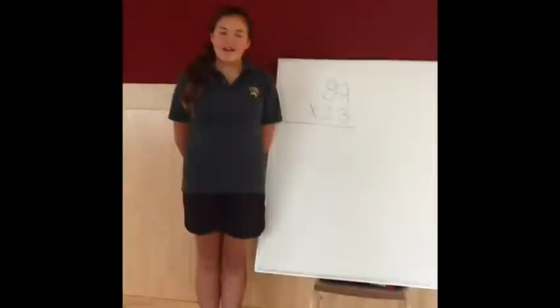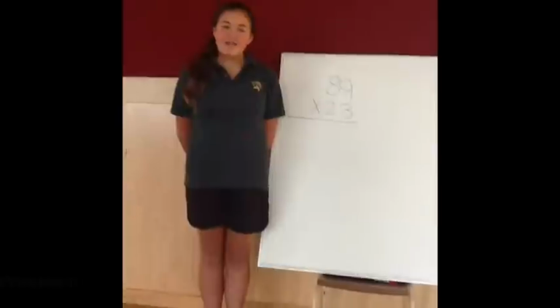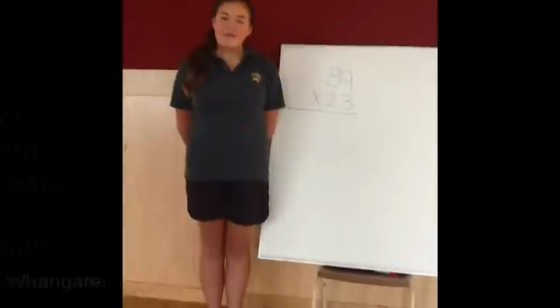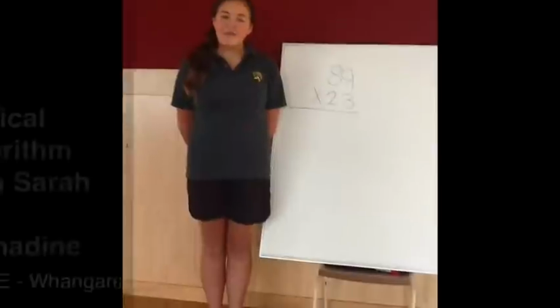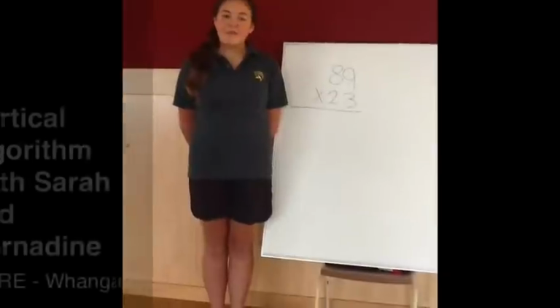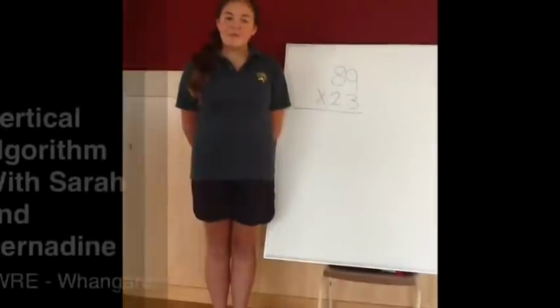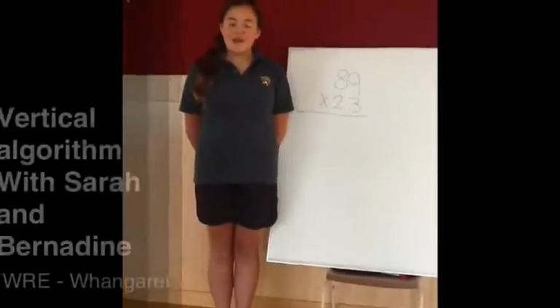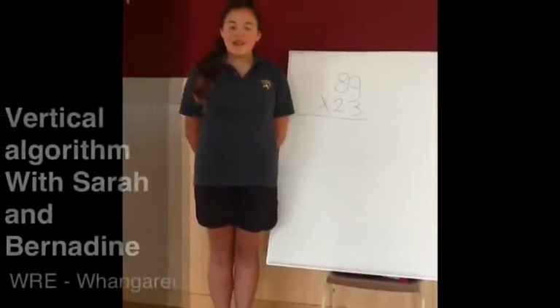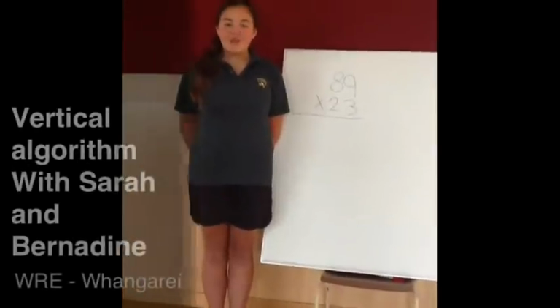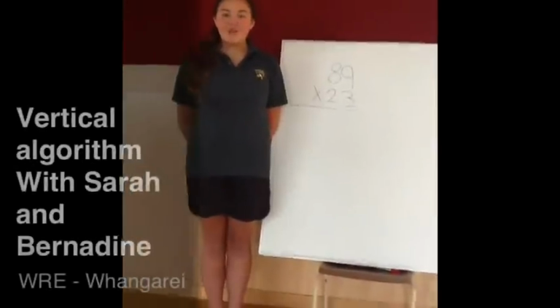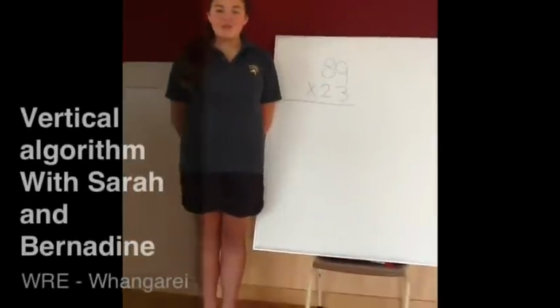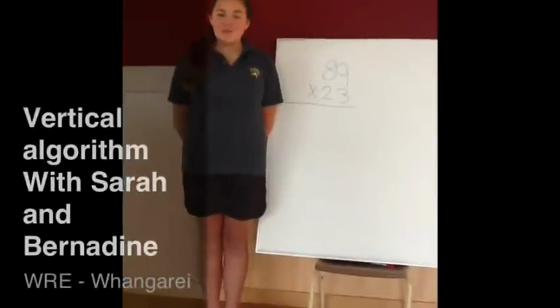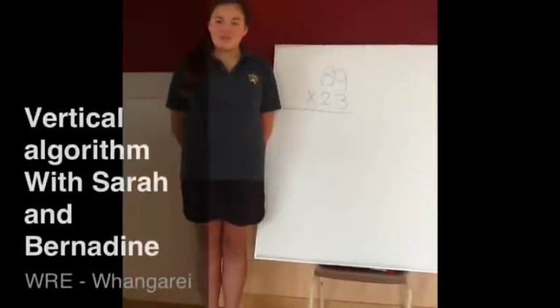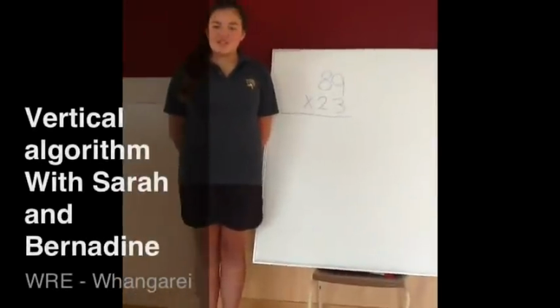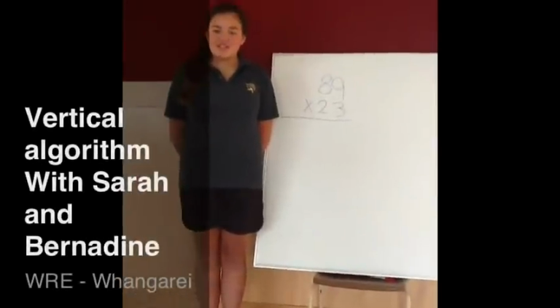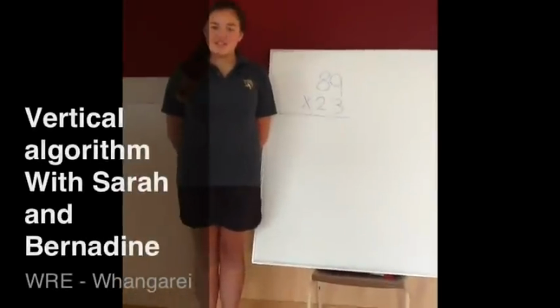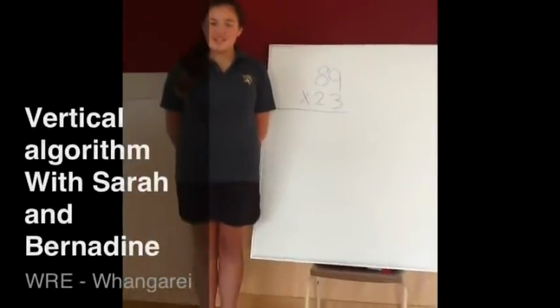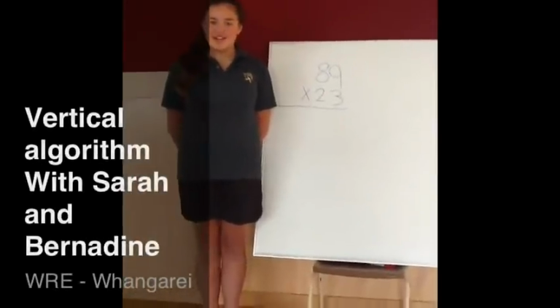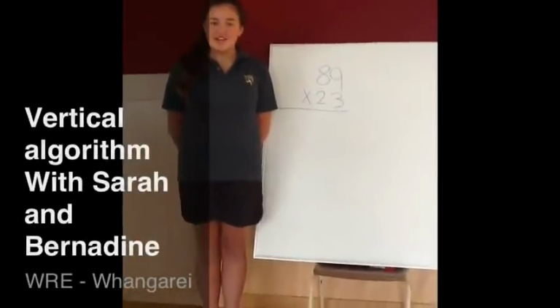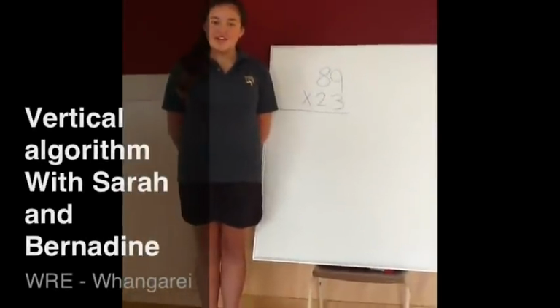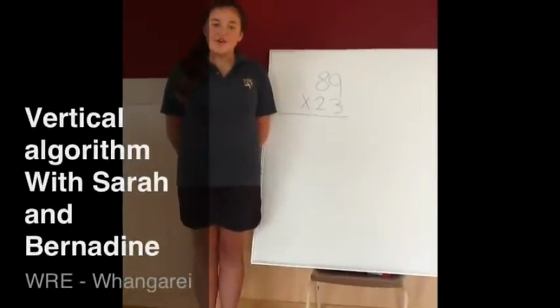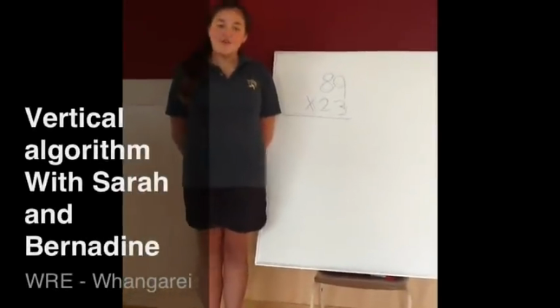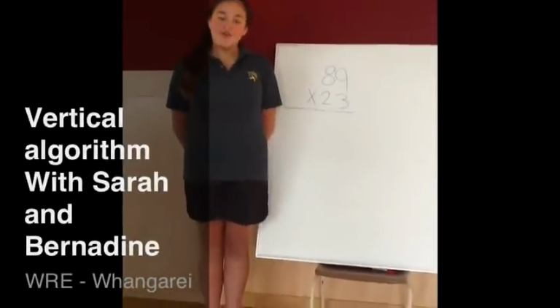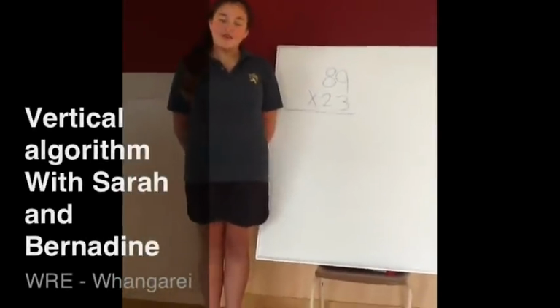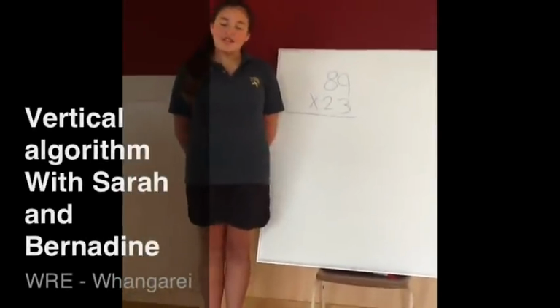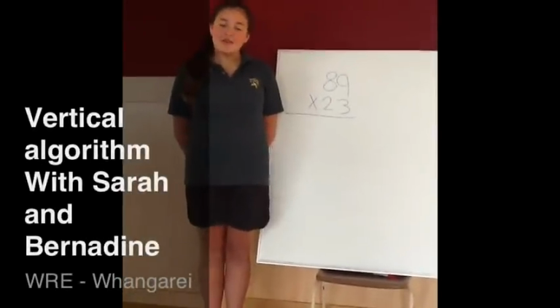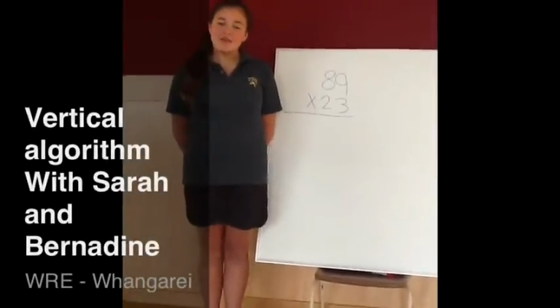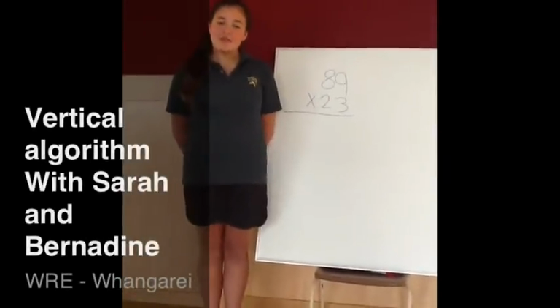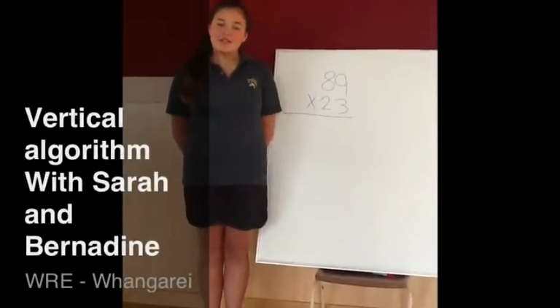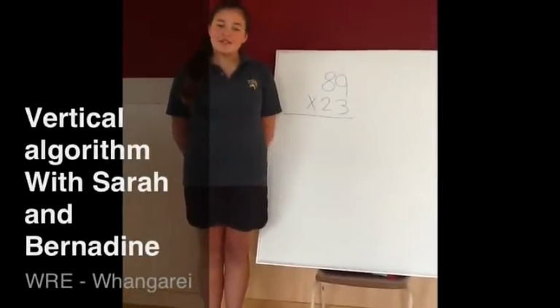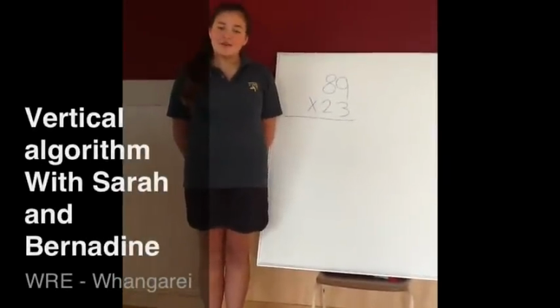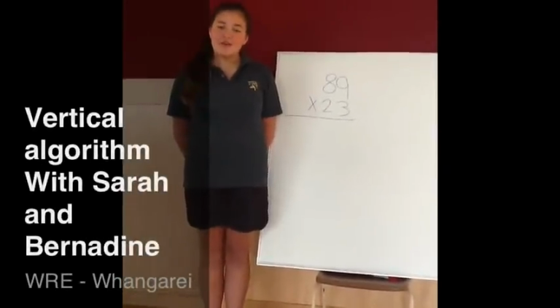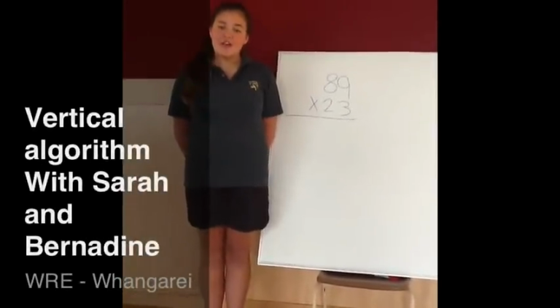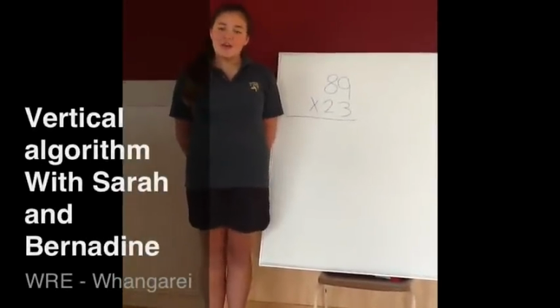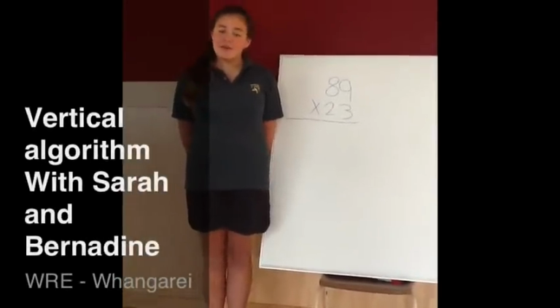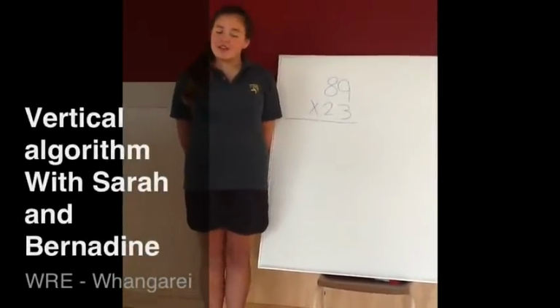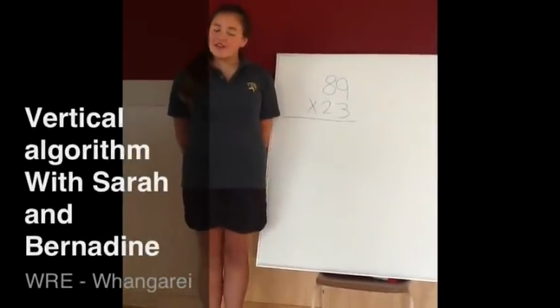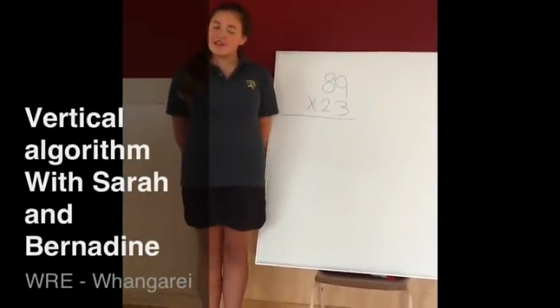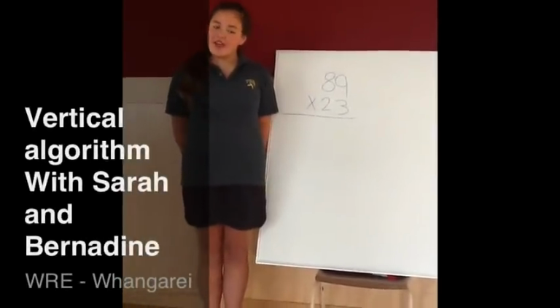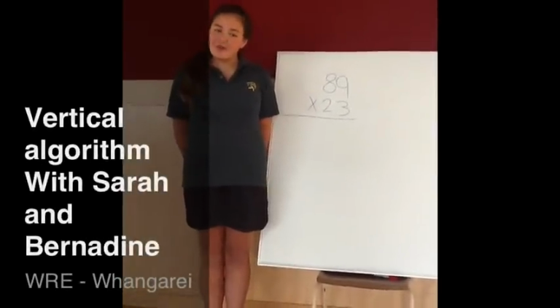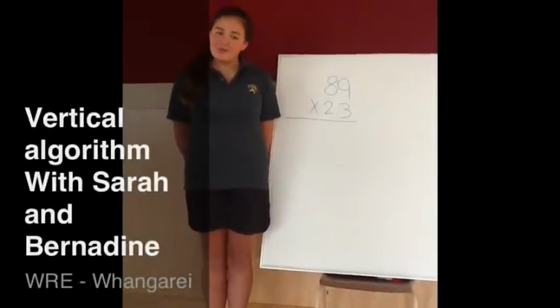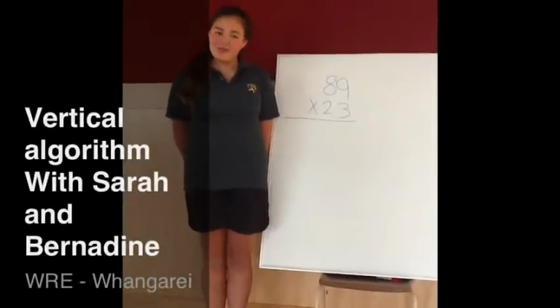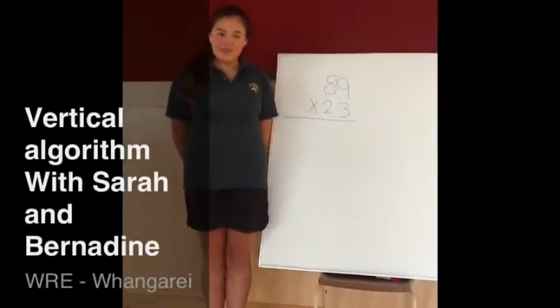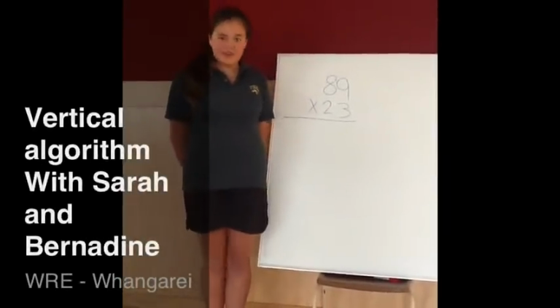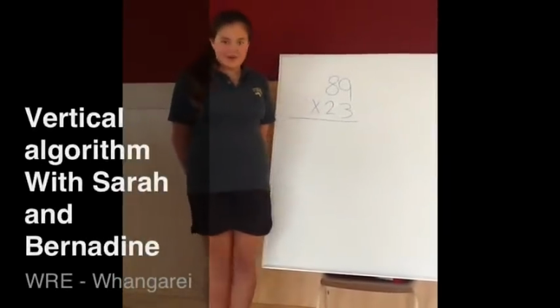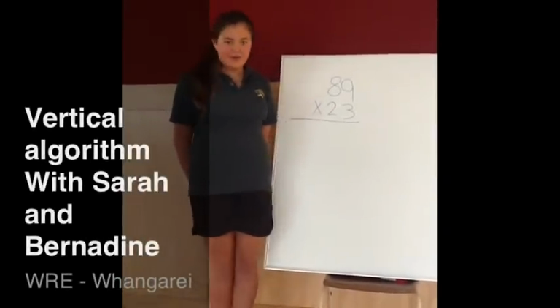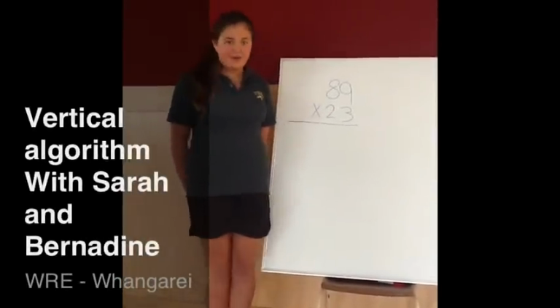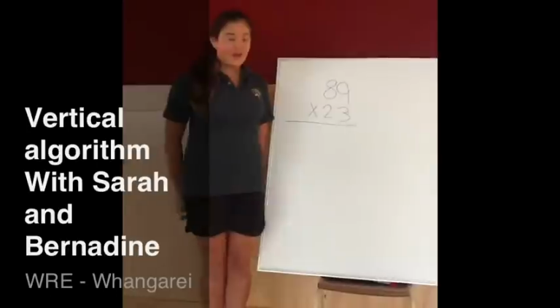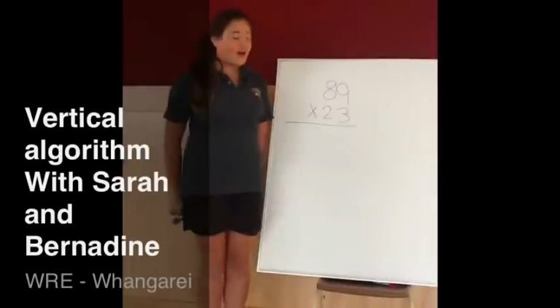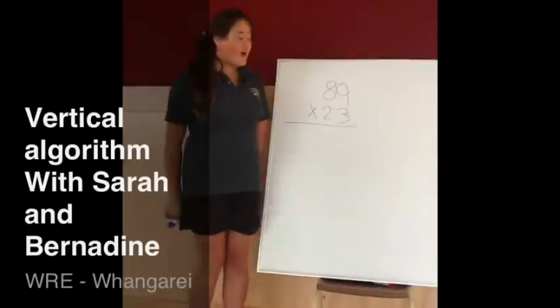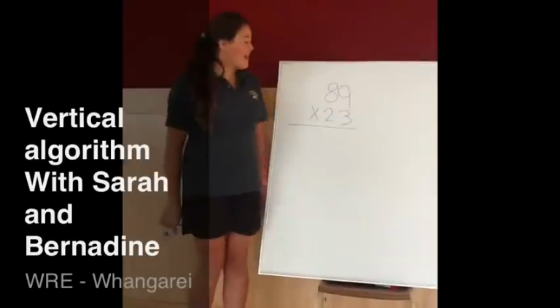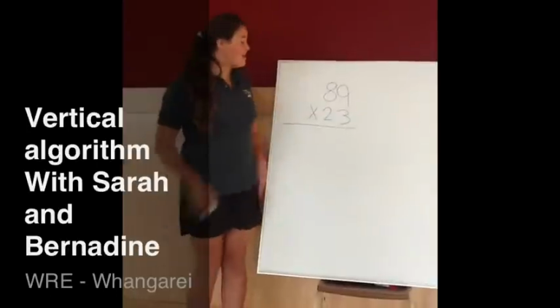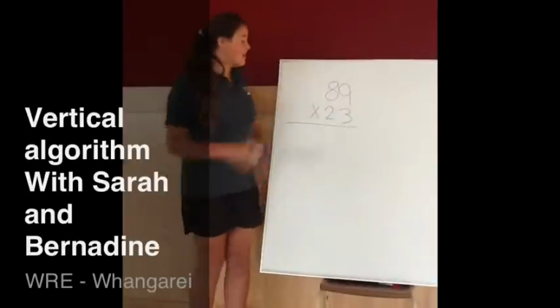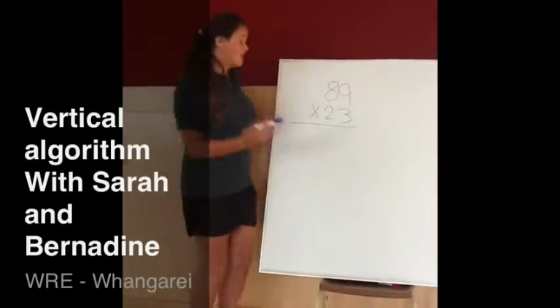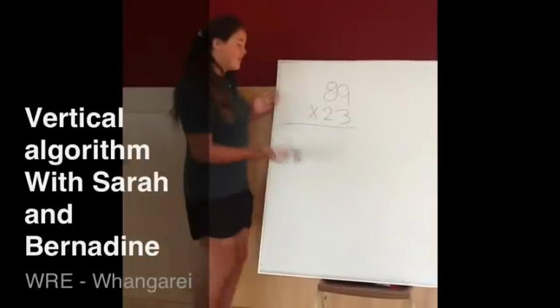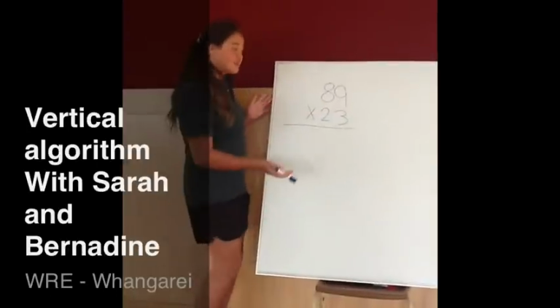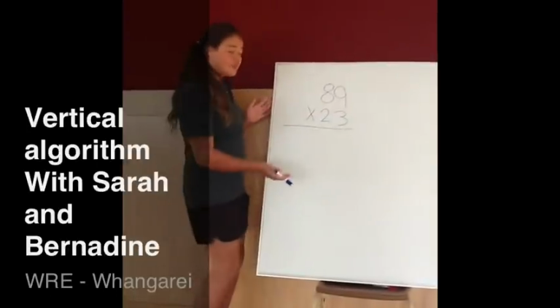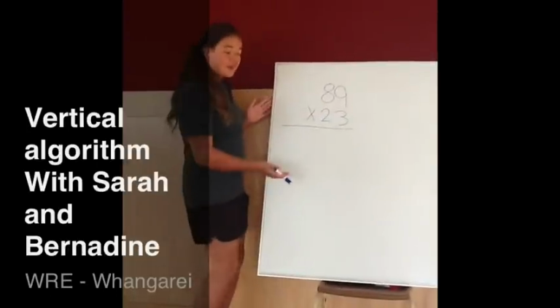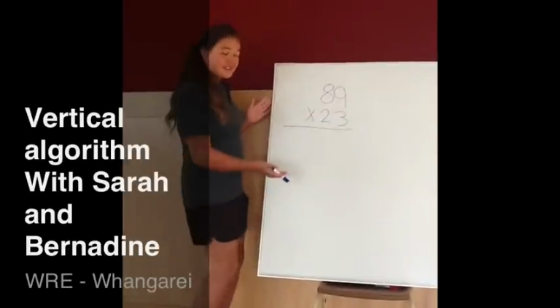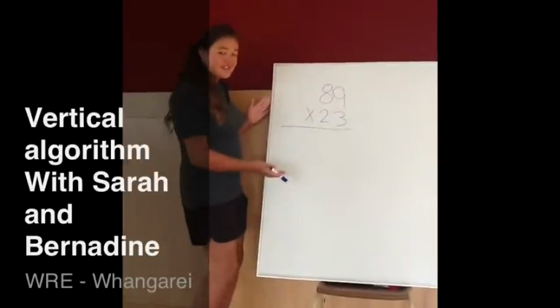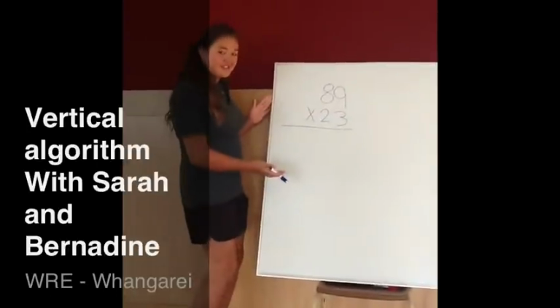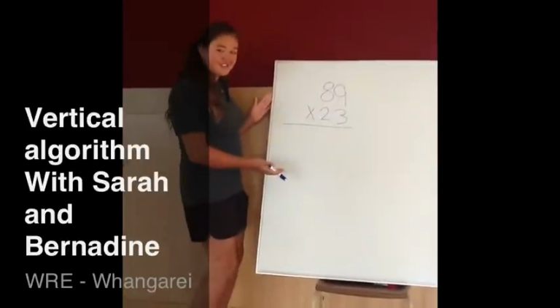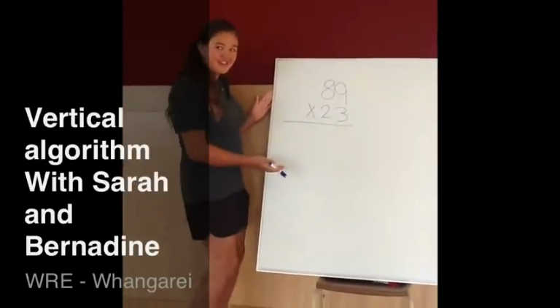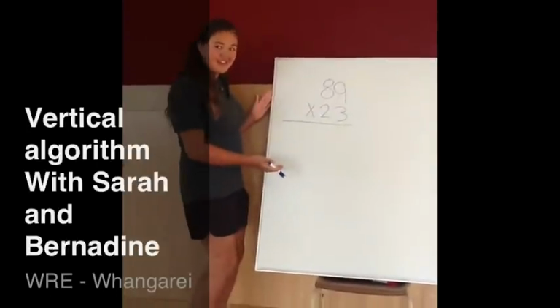Hello, my name is Bernadine from Magneter Perry School, and I'm going to help you answer this question today.